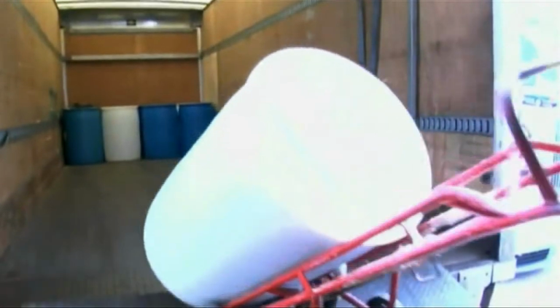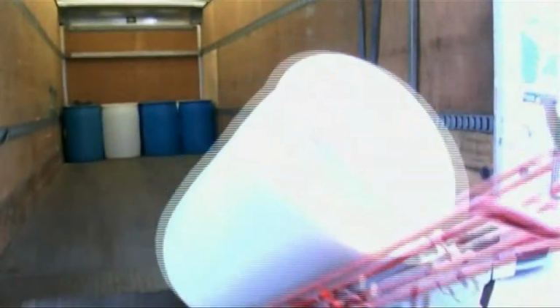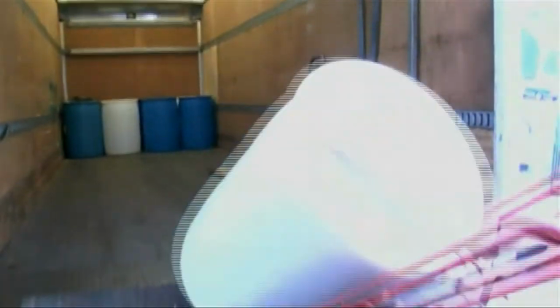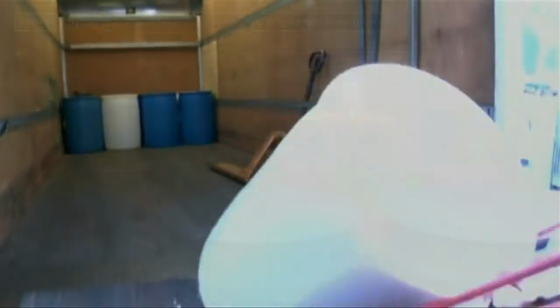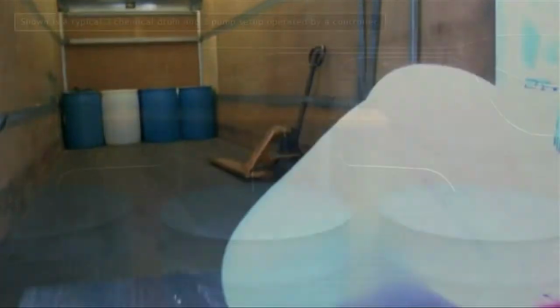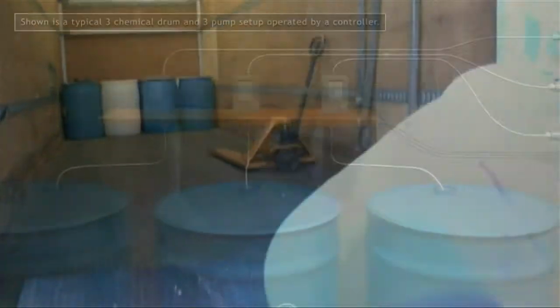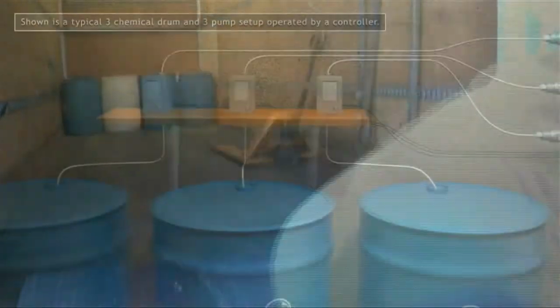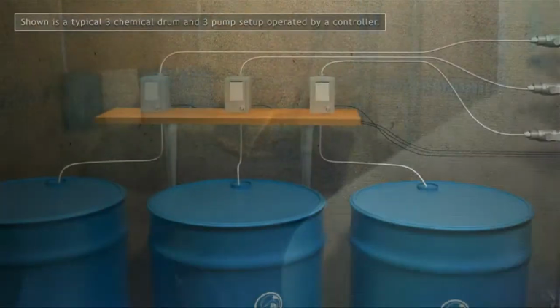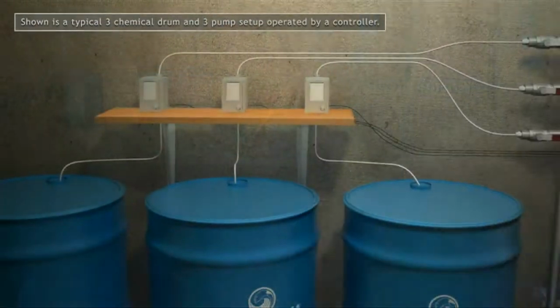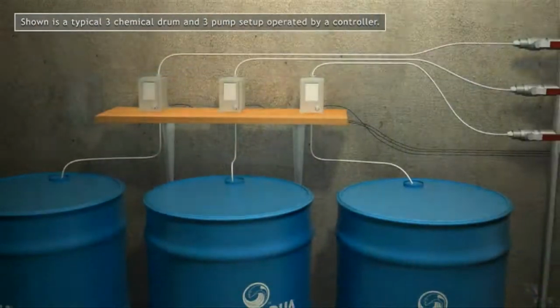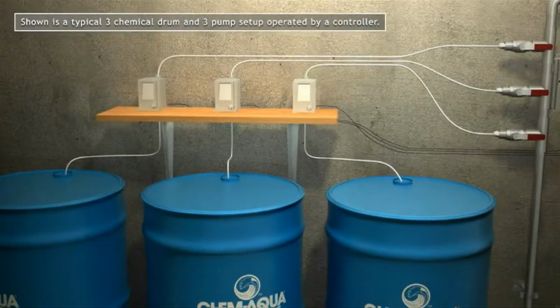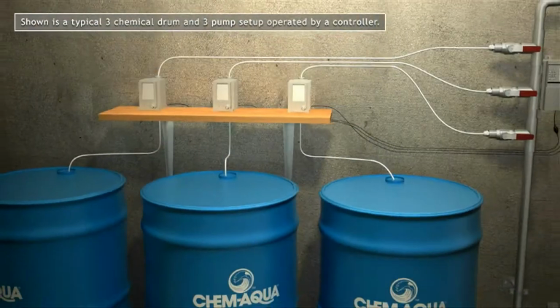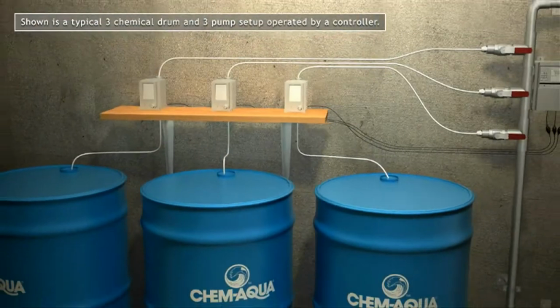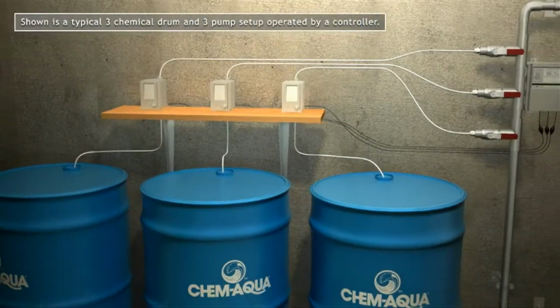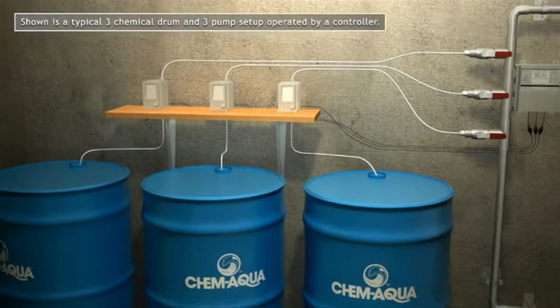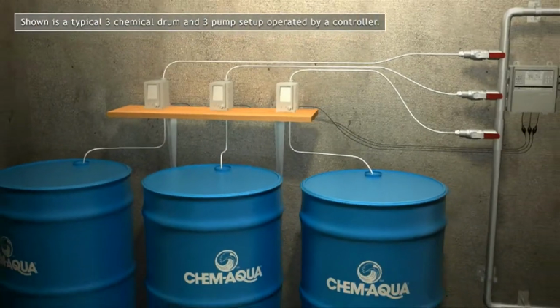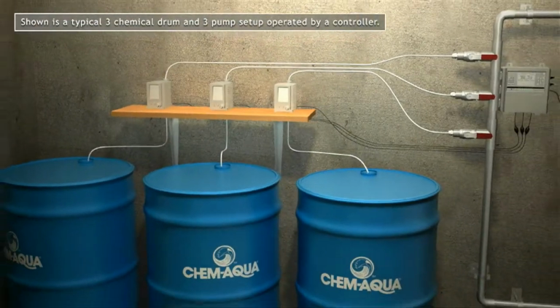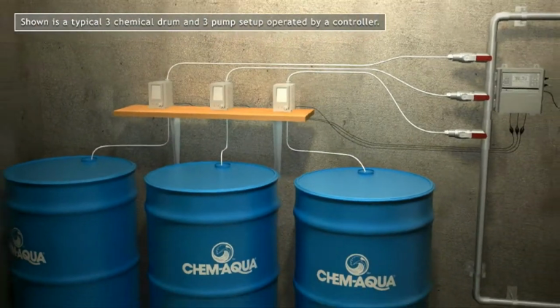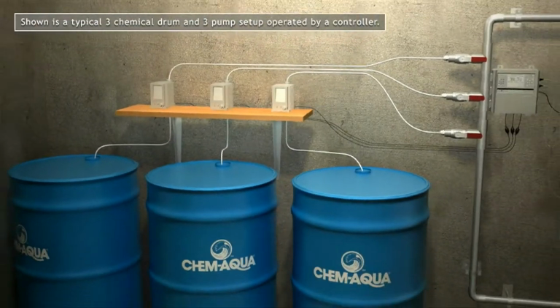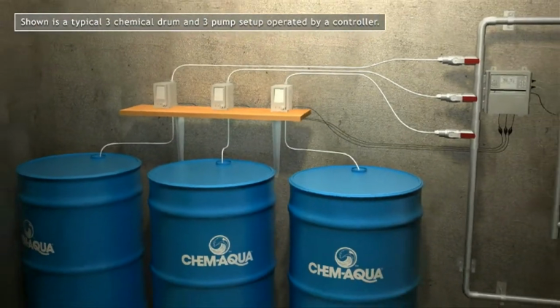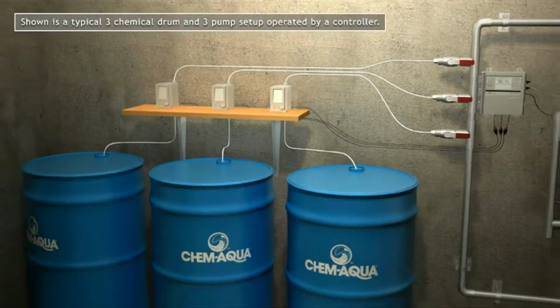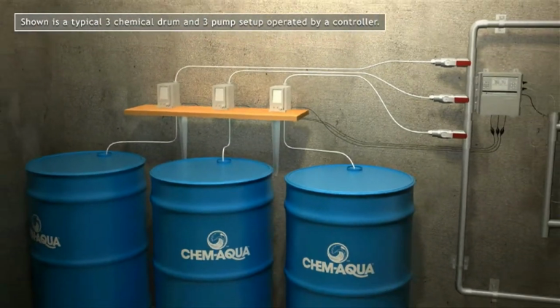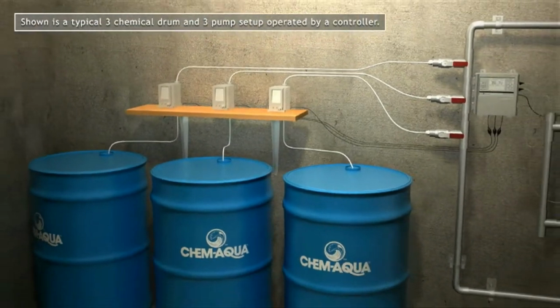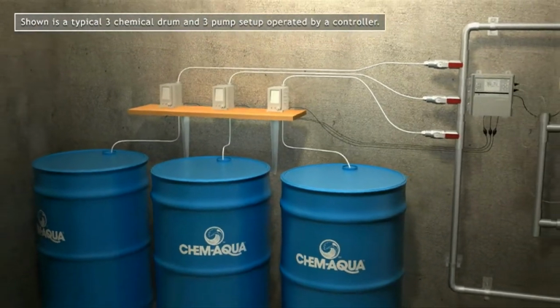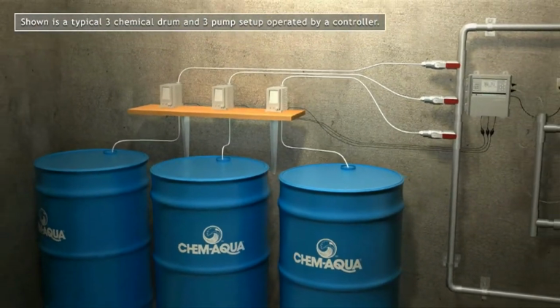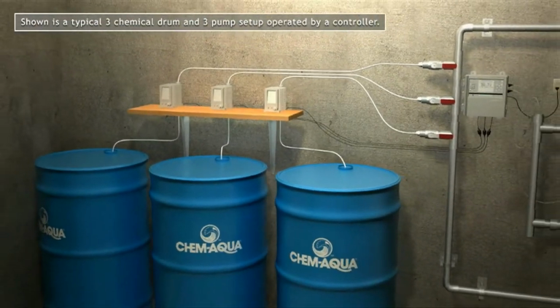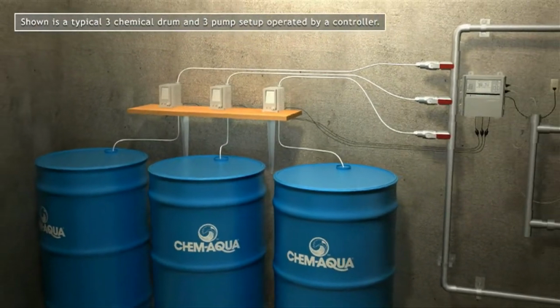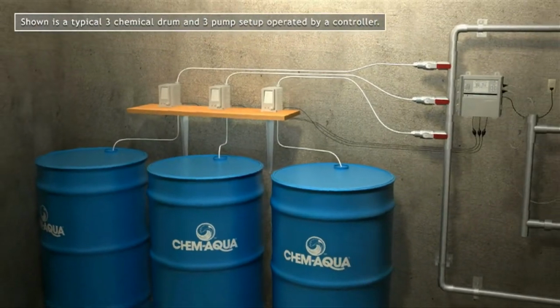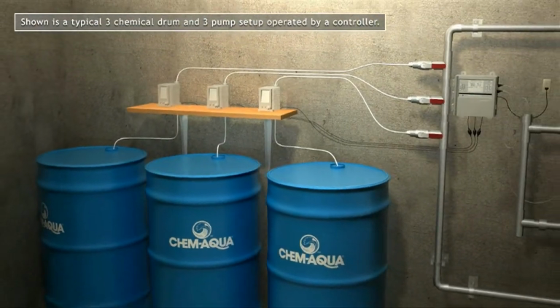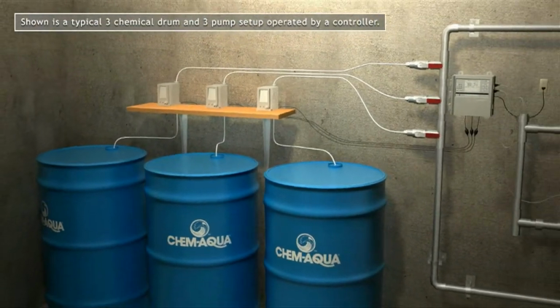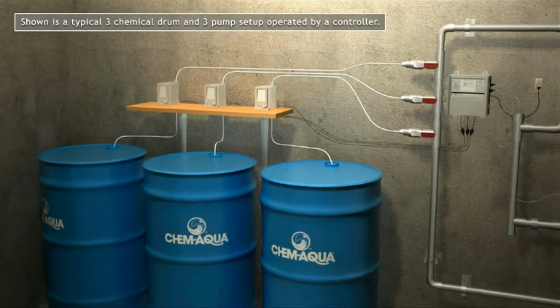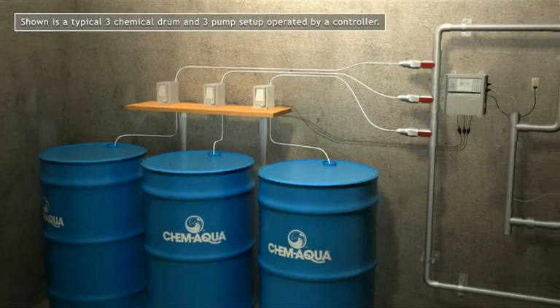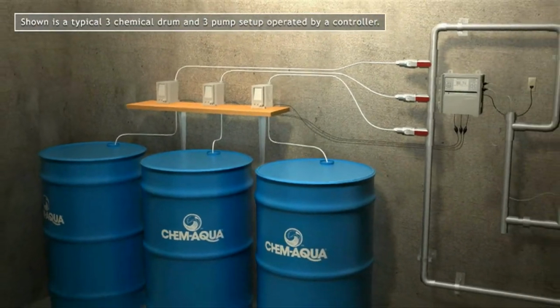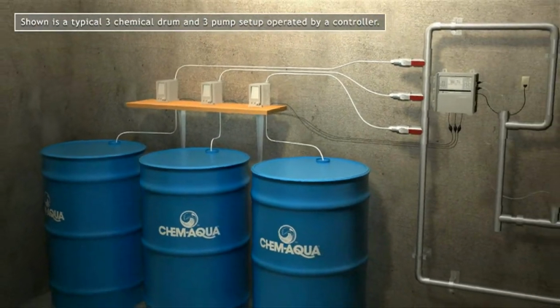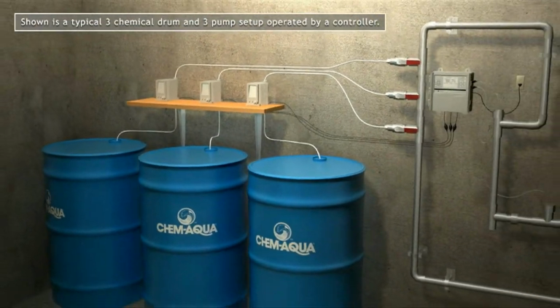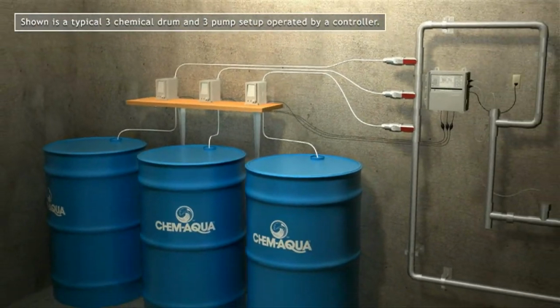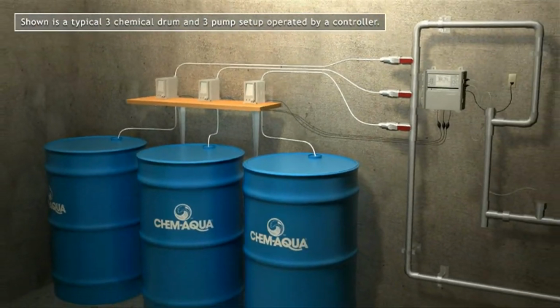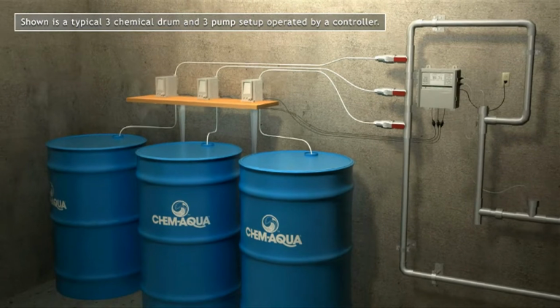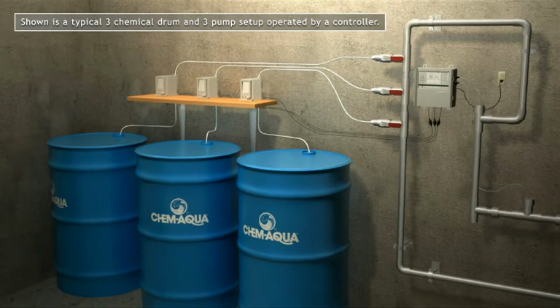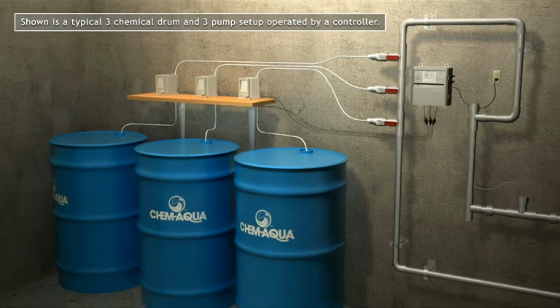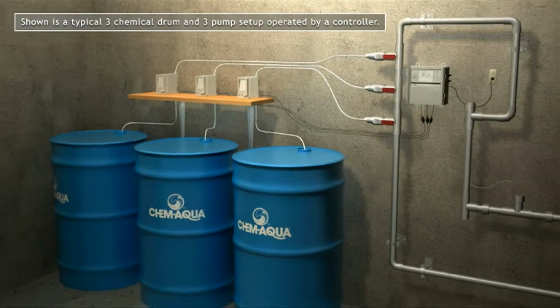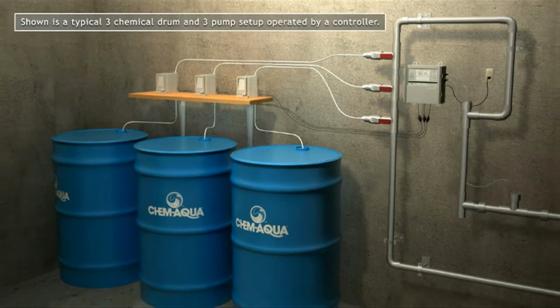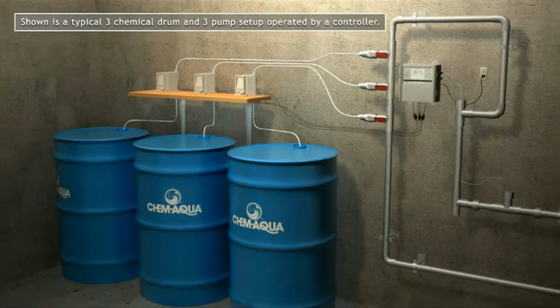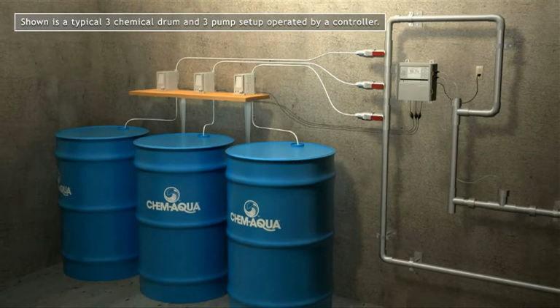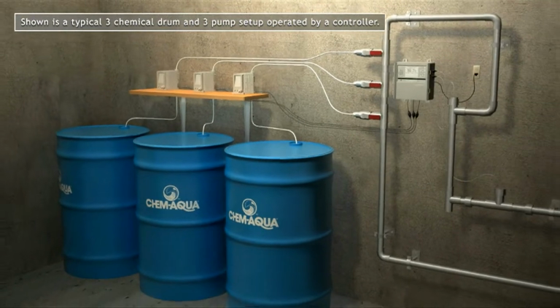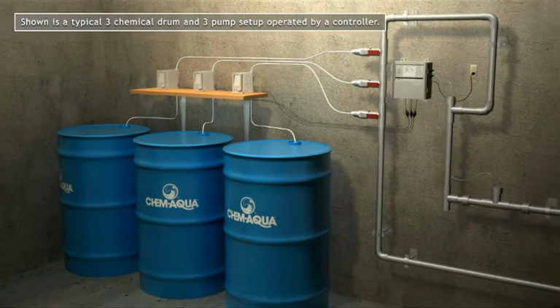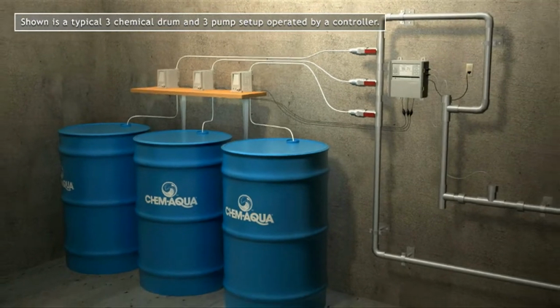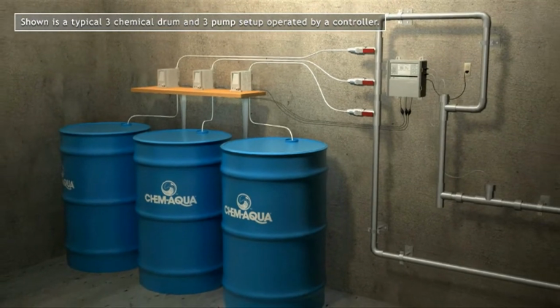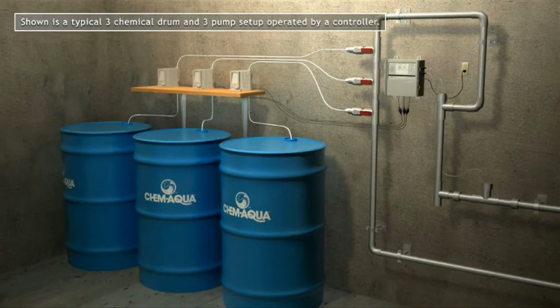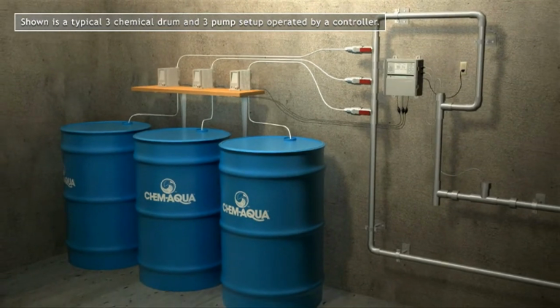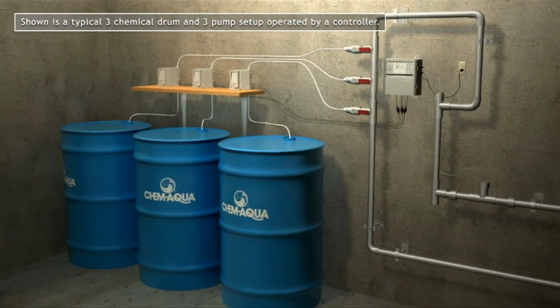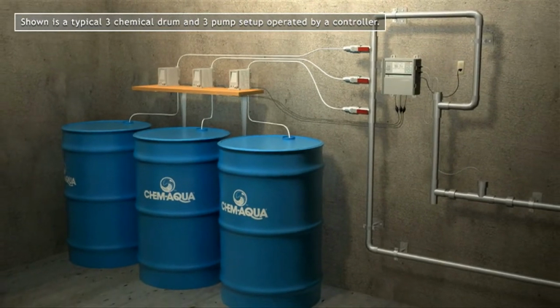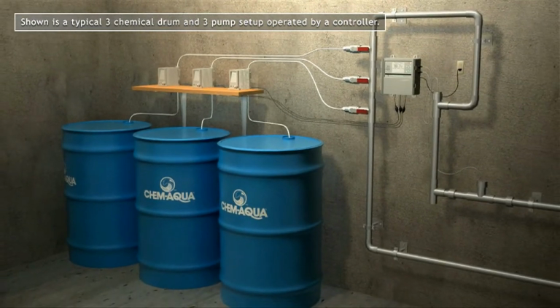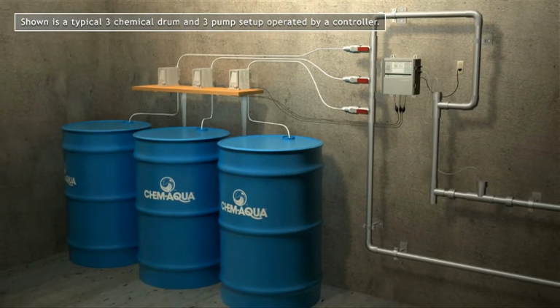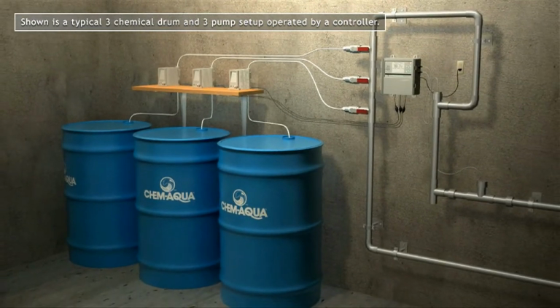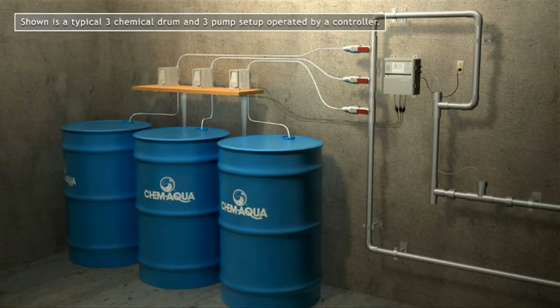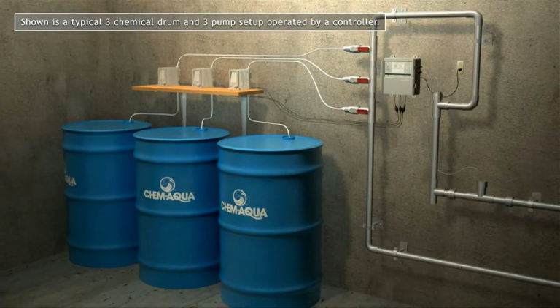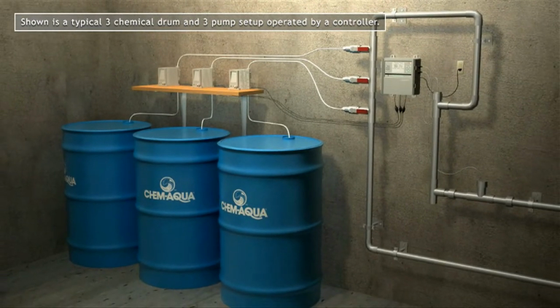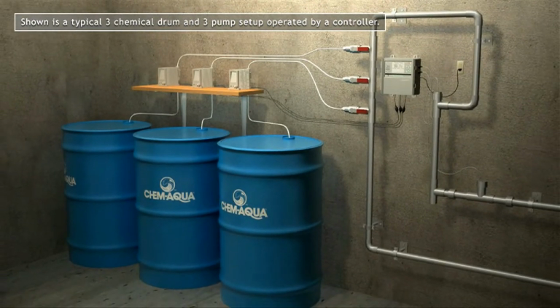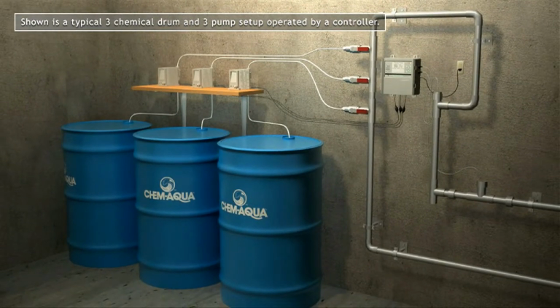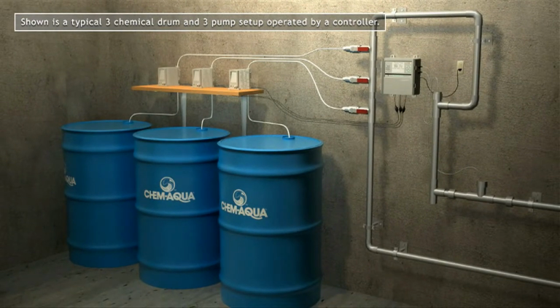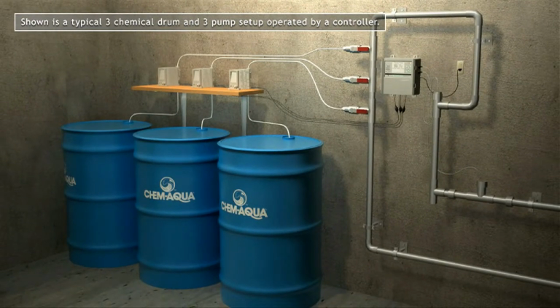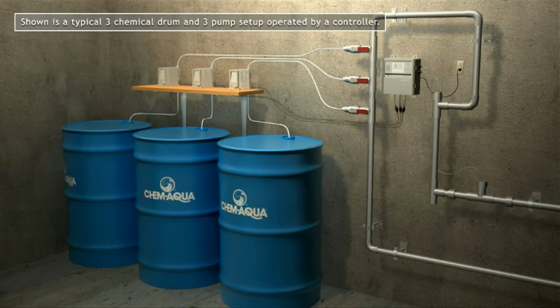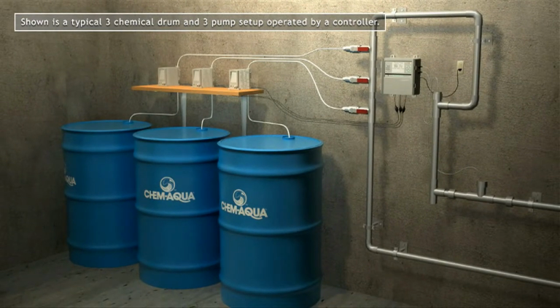Here's a typical setup using three liquid chemicals provided in drums. A diaphragm pump delivers the chemical to the cooling tower or boiler.